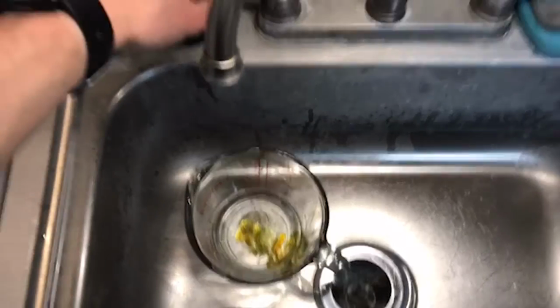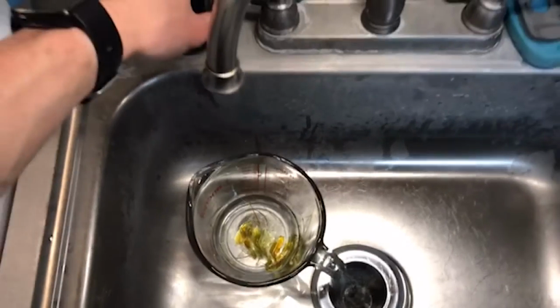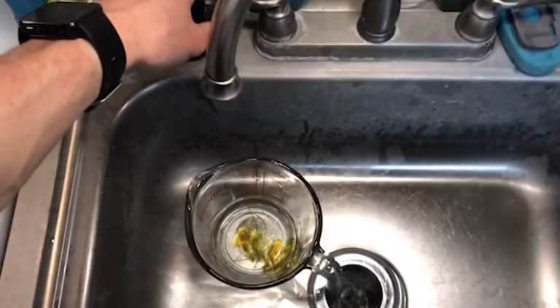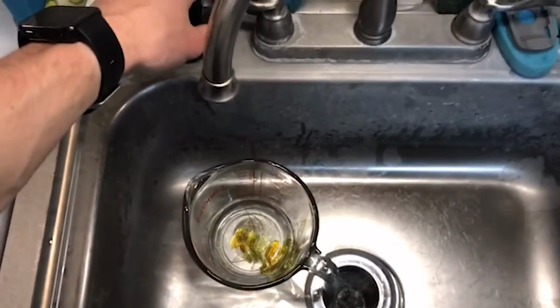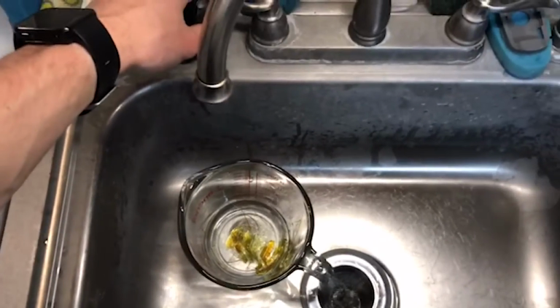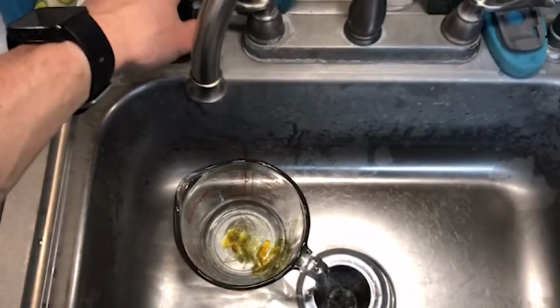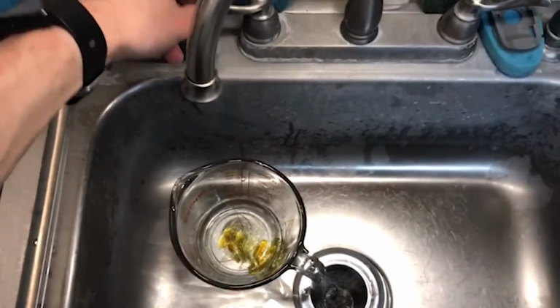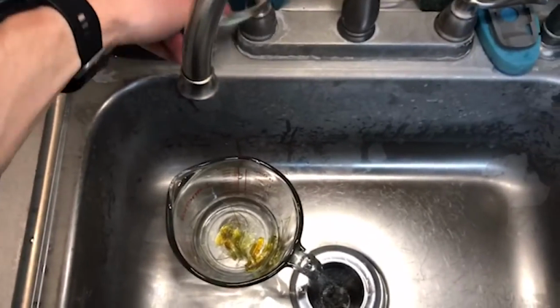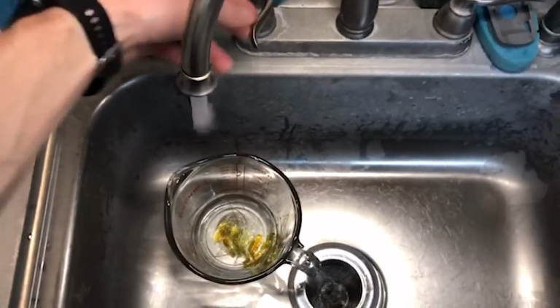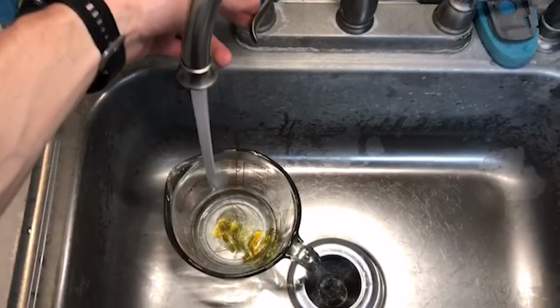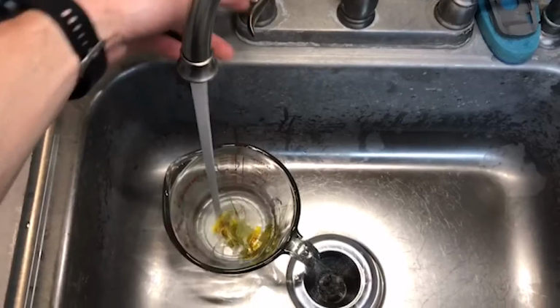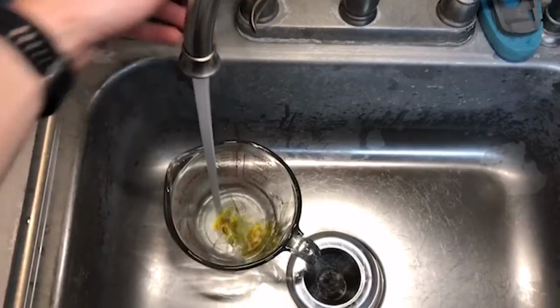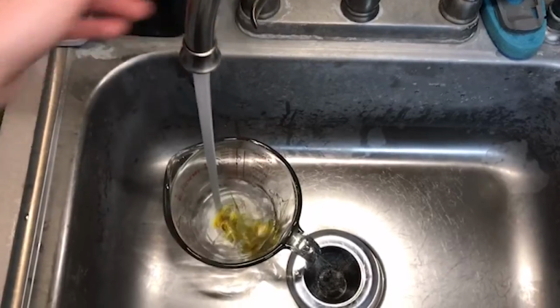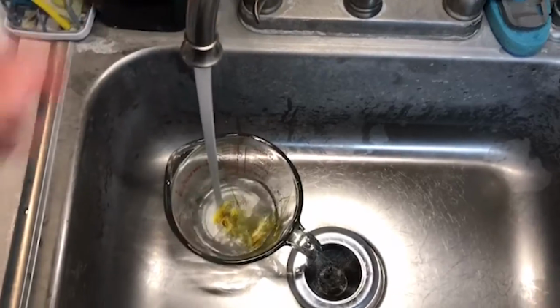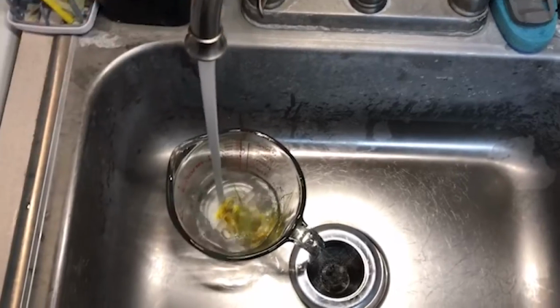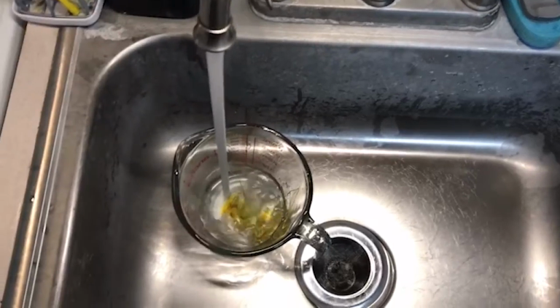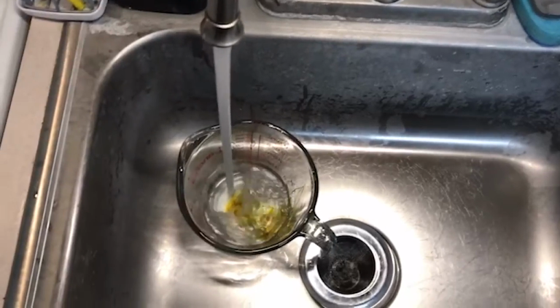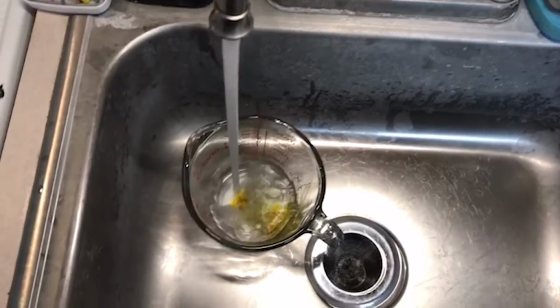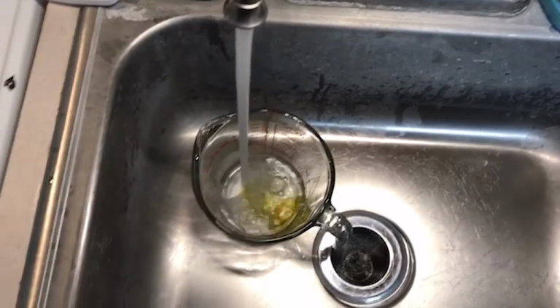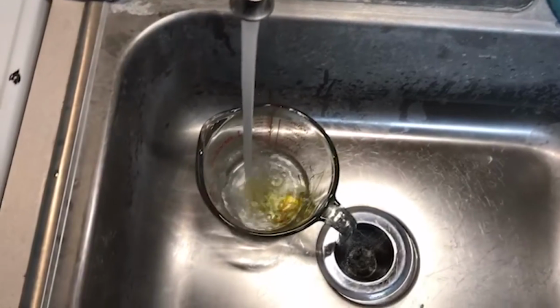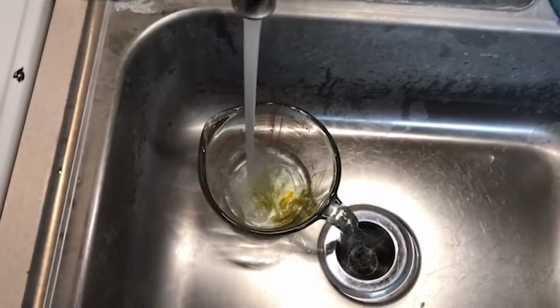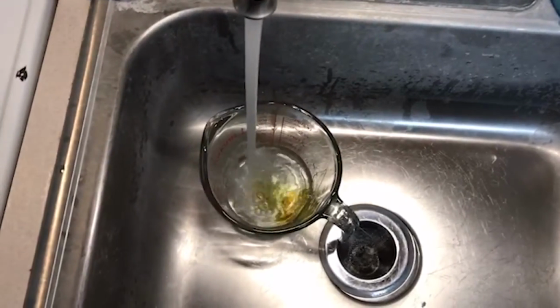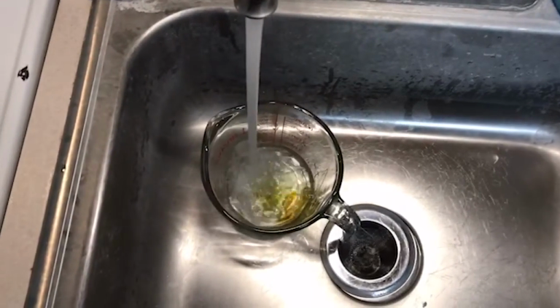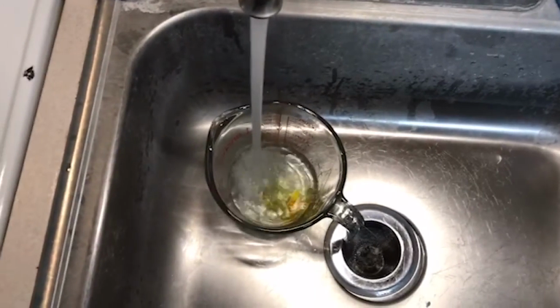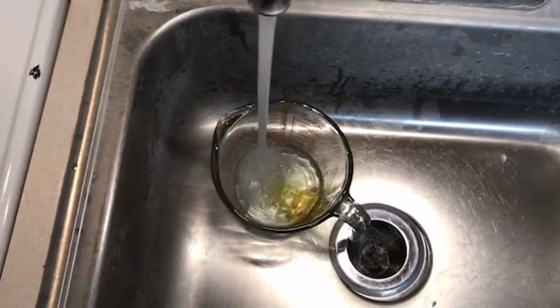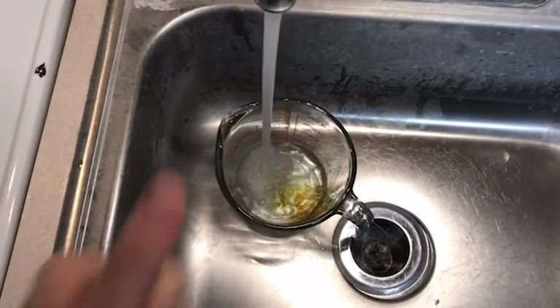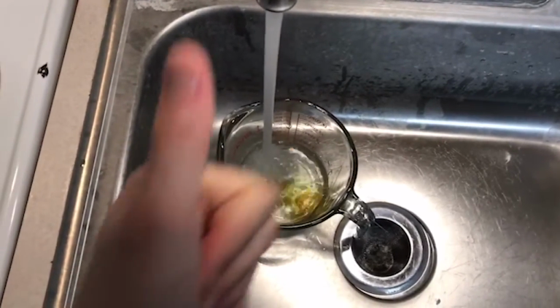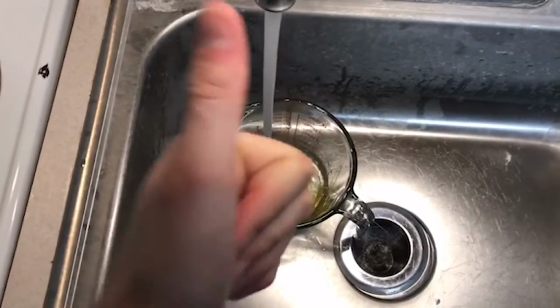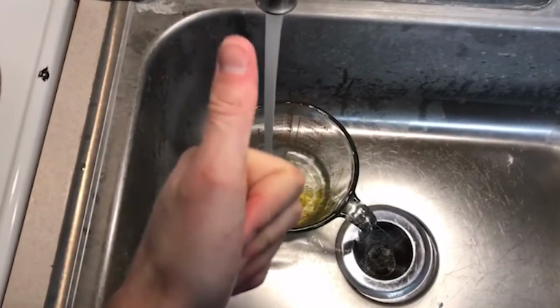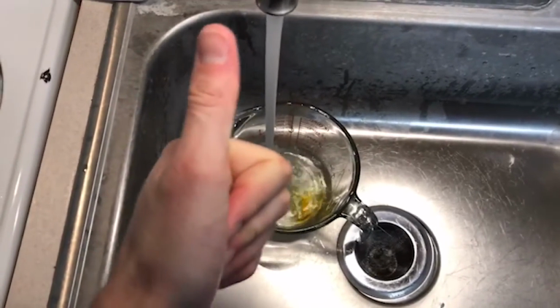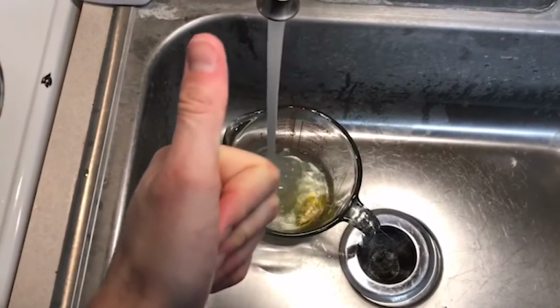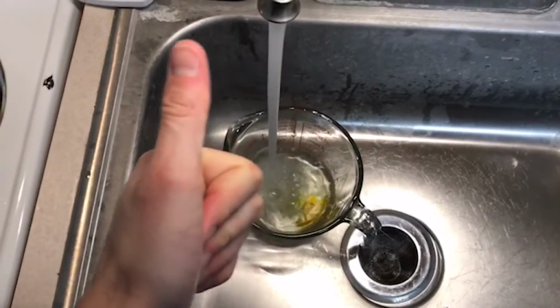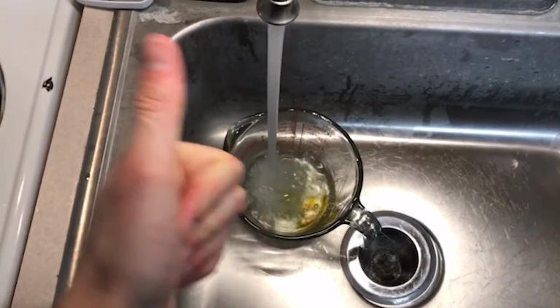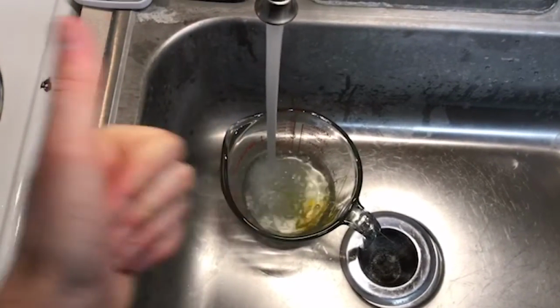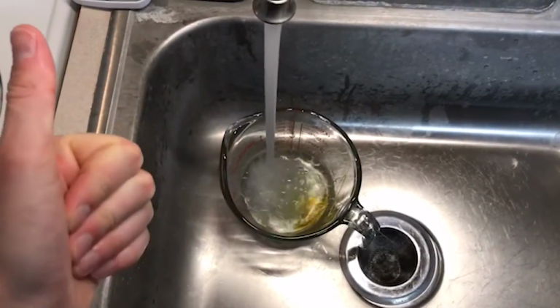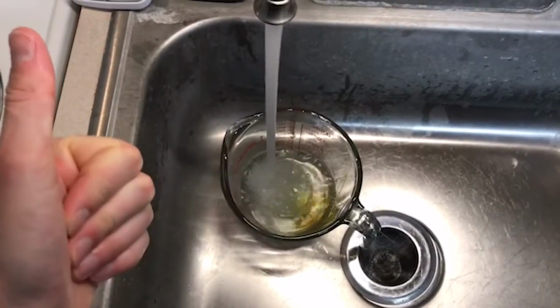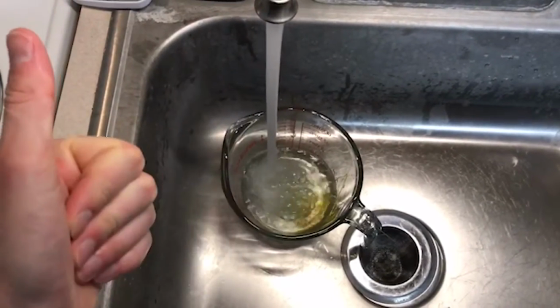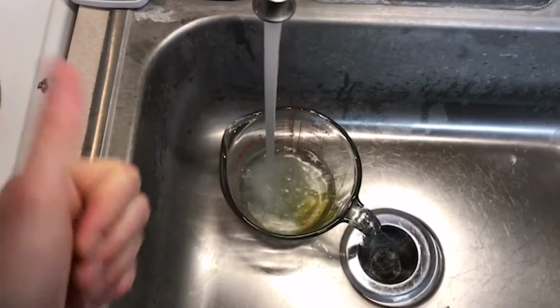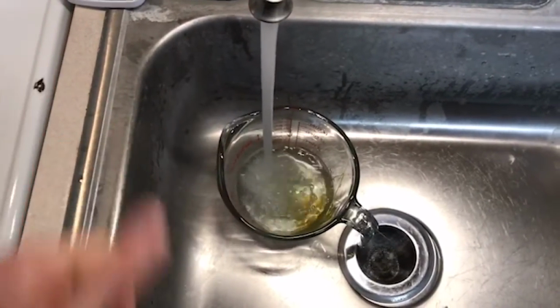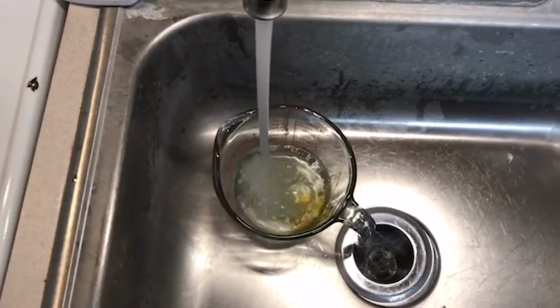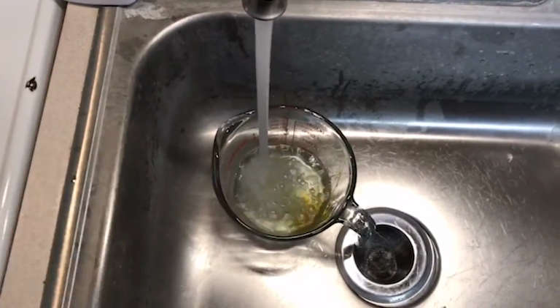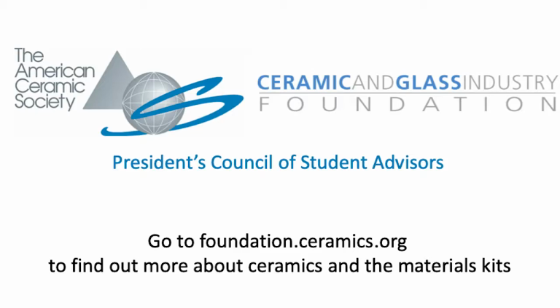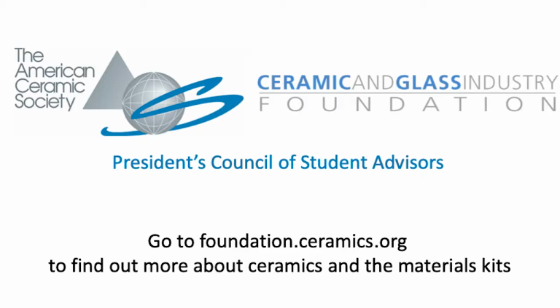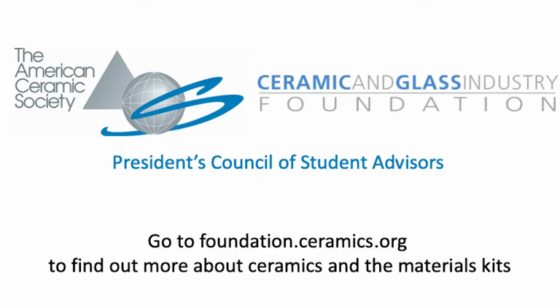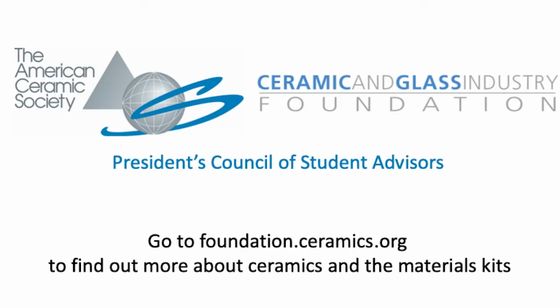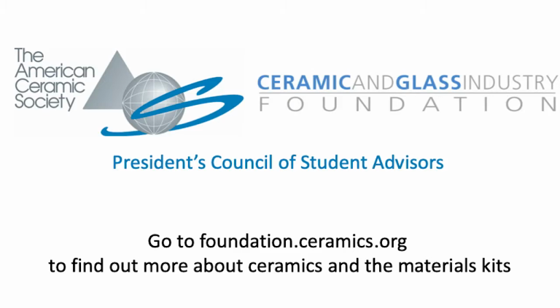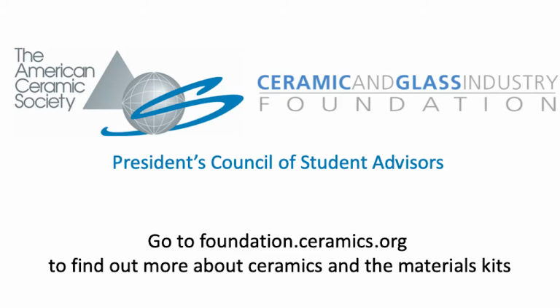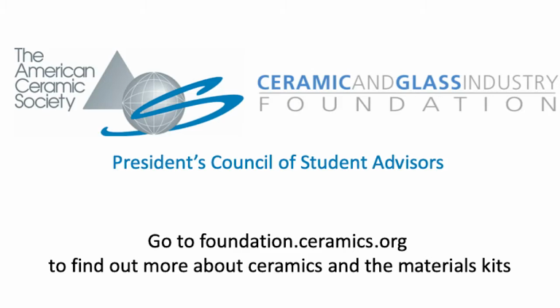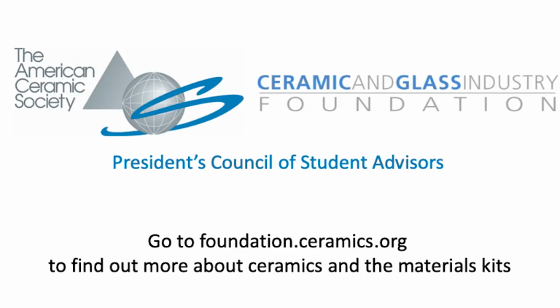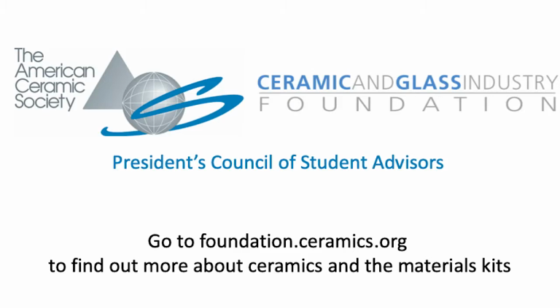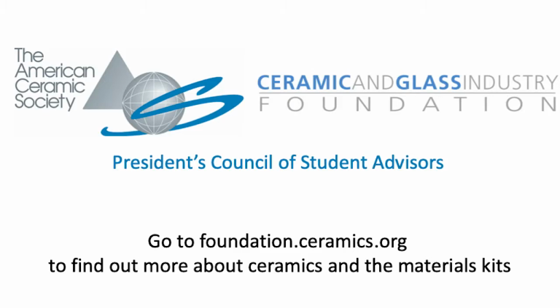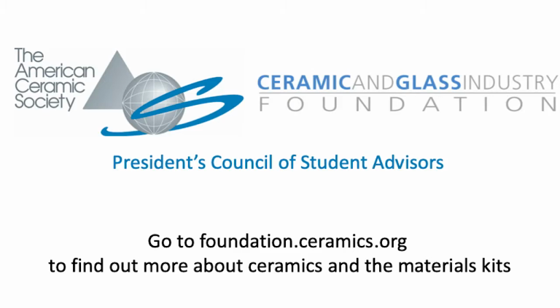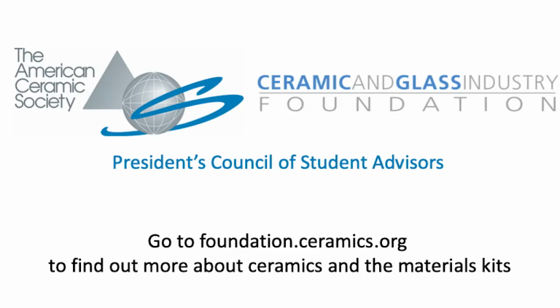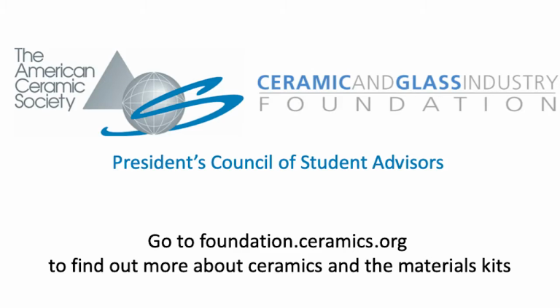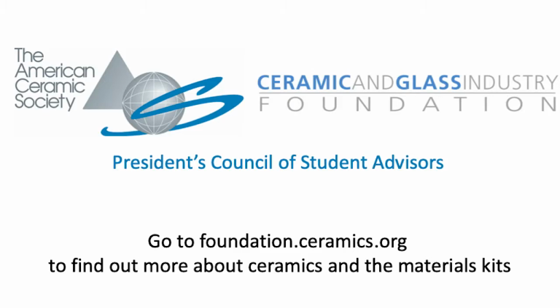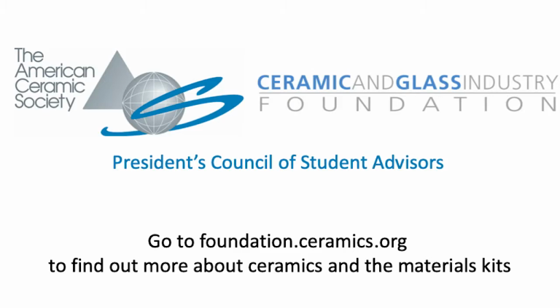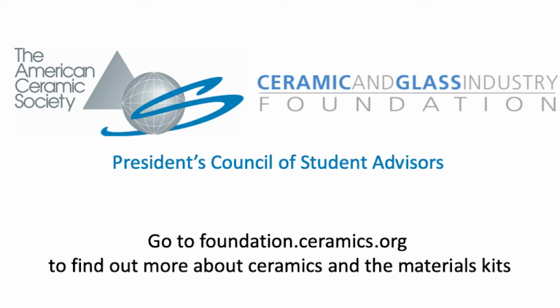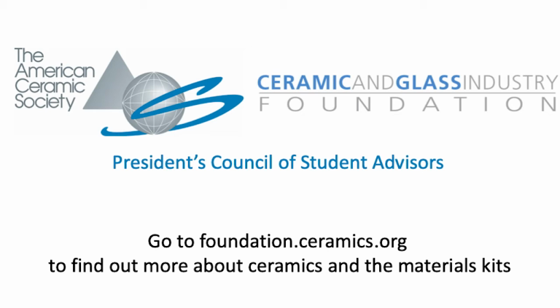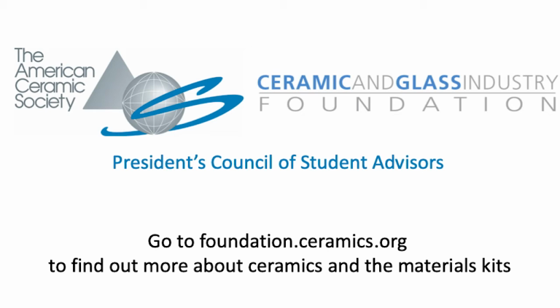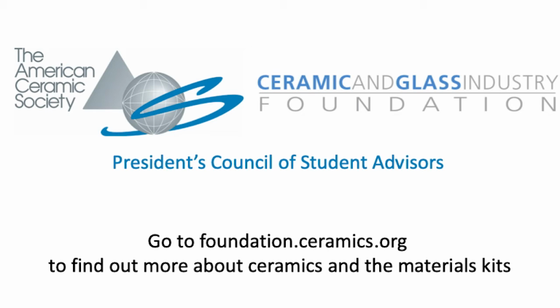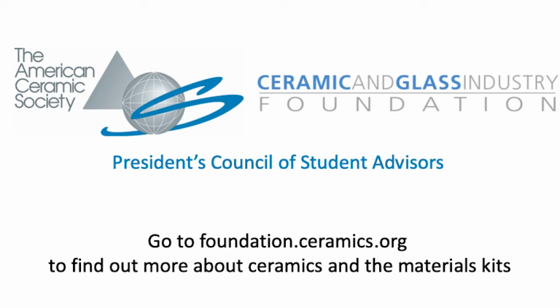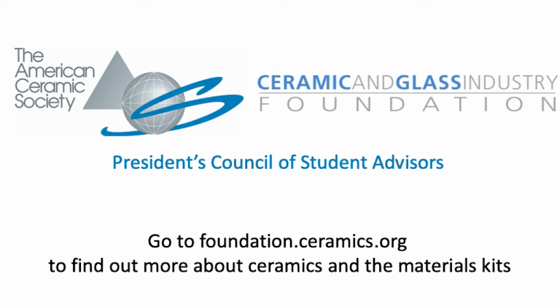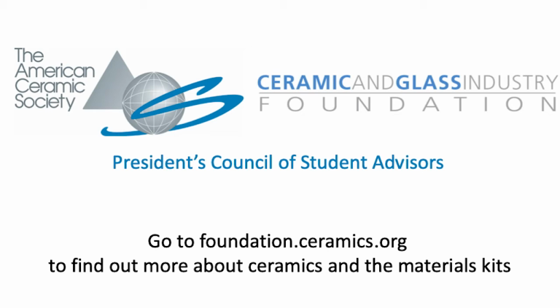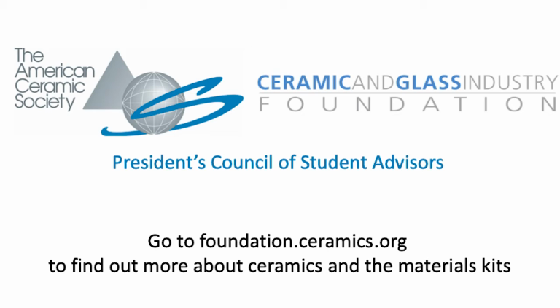For cleanup, let your container soak in warm water. Thanks so much for watching — check out ceramics.org for more info.